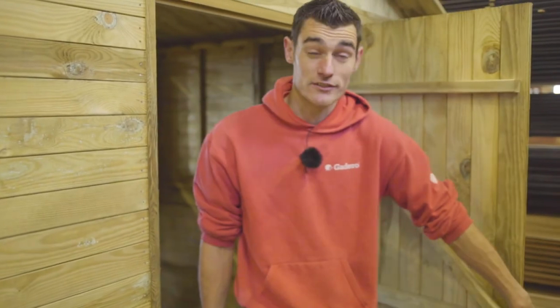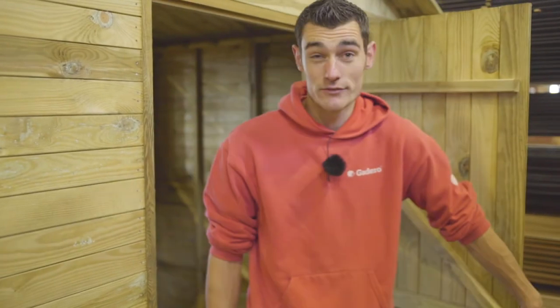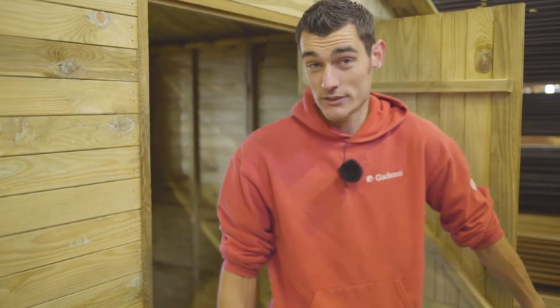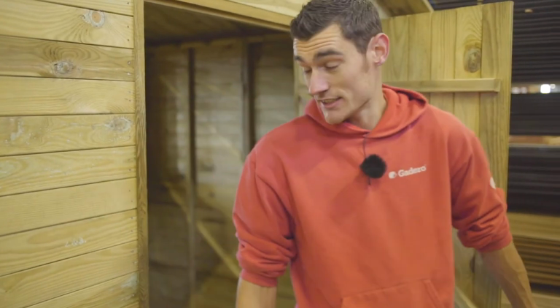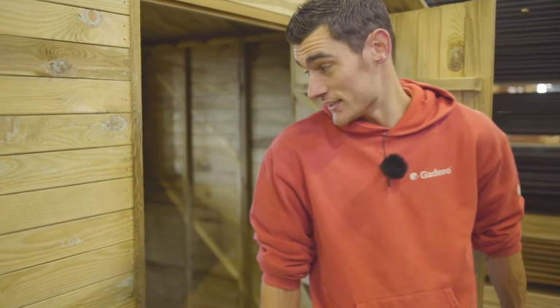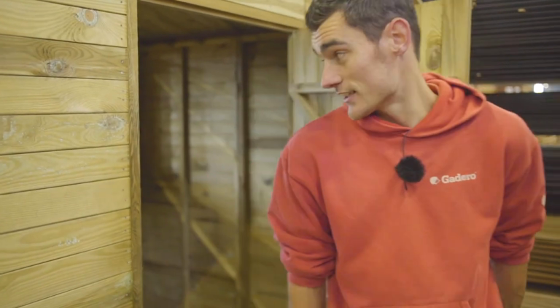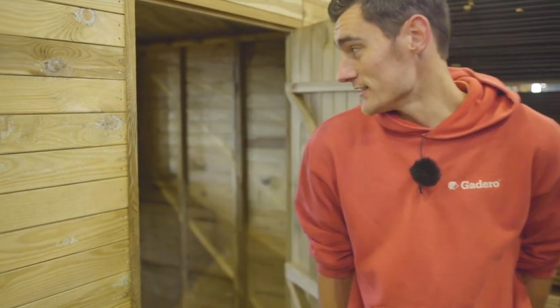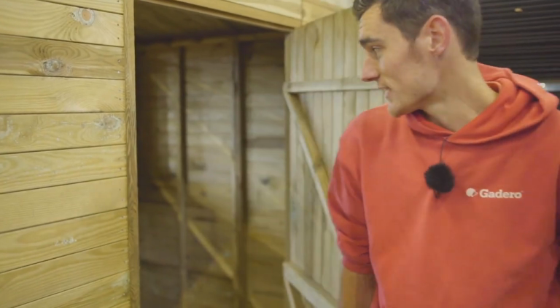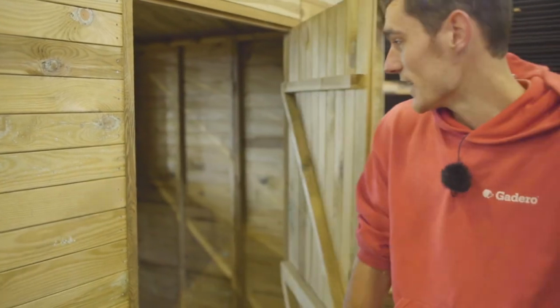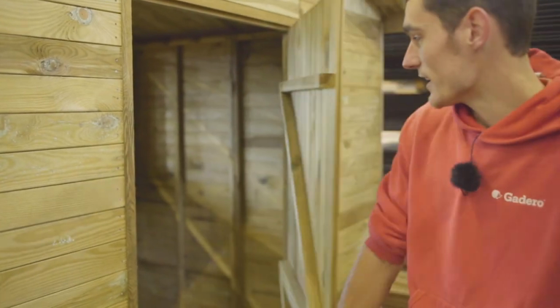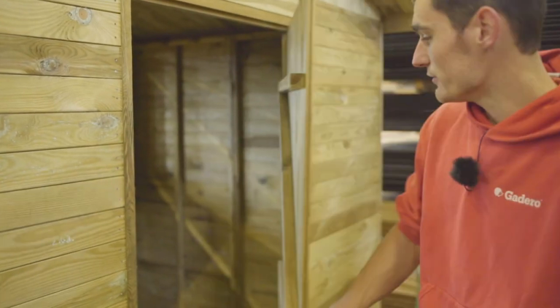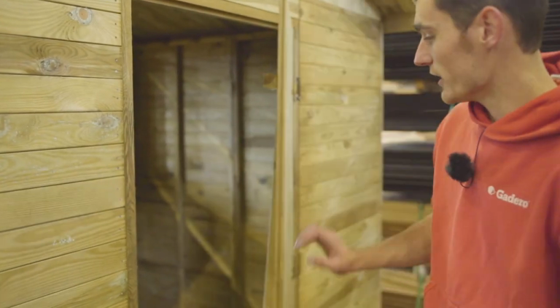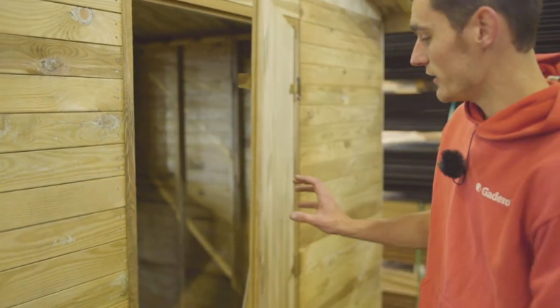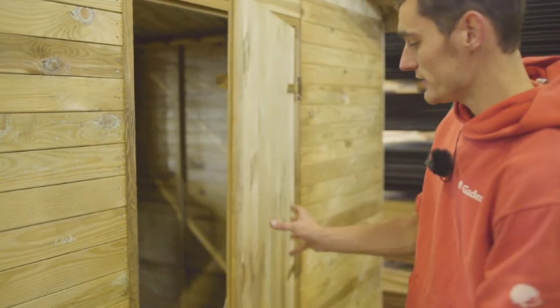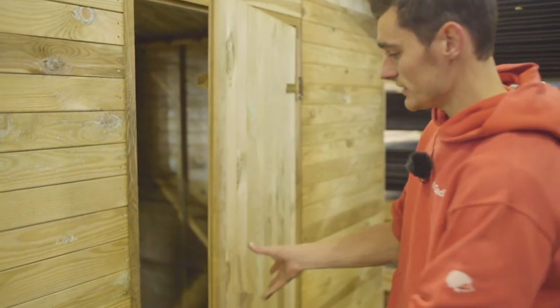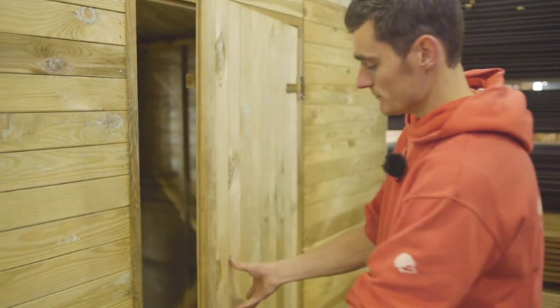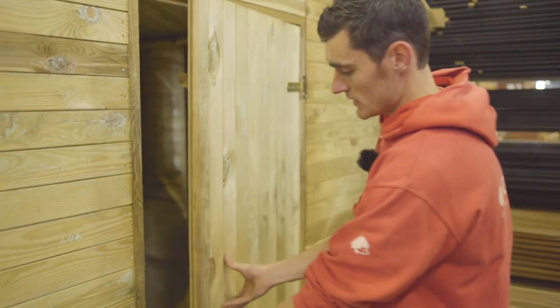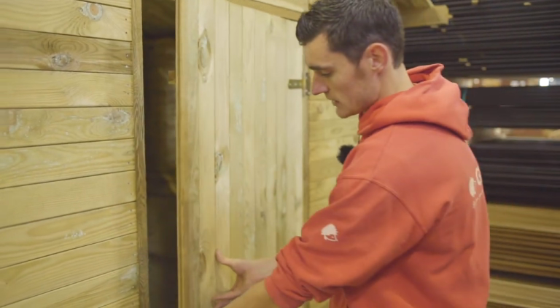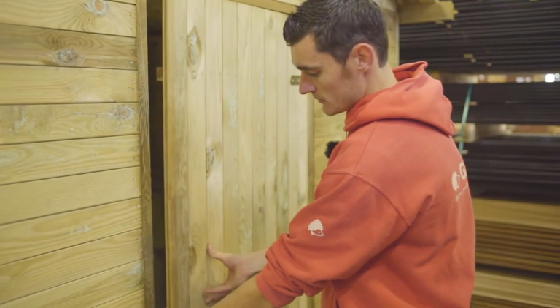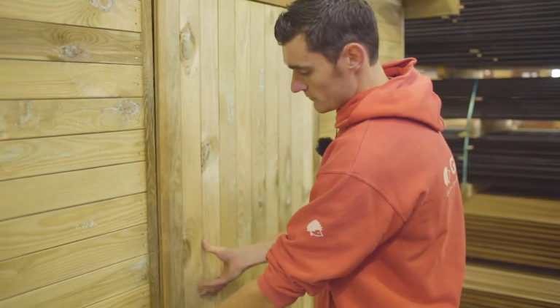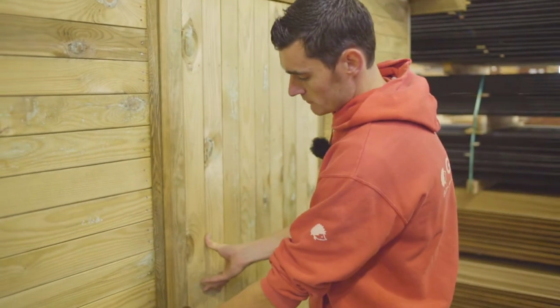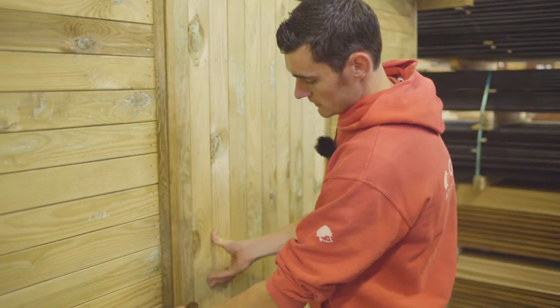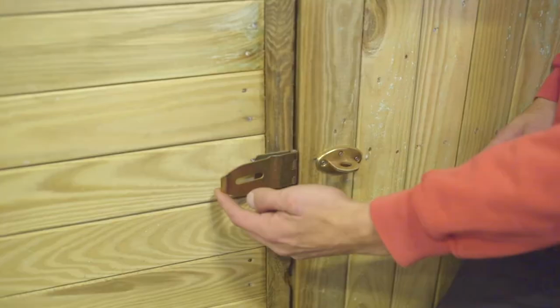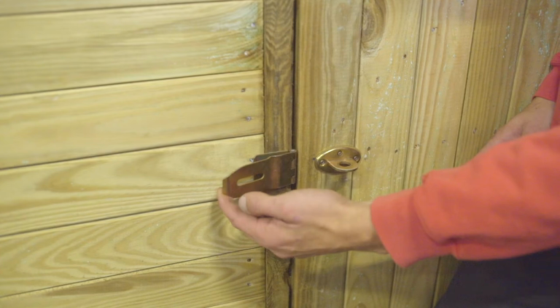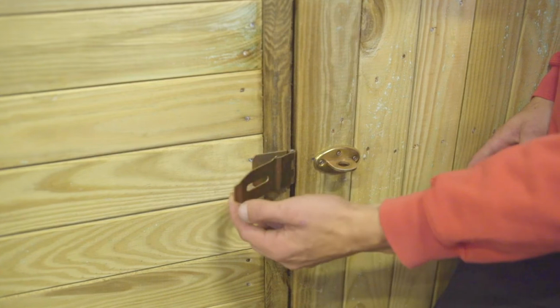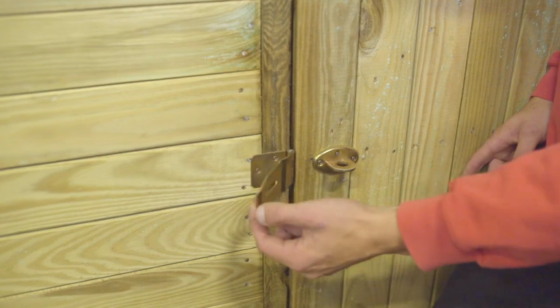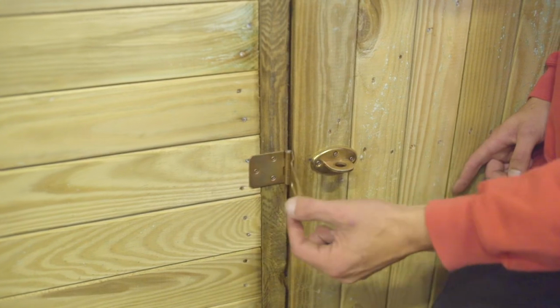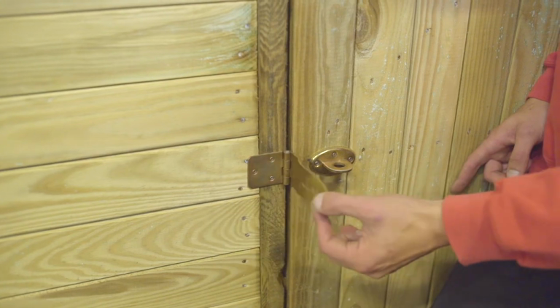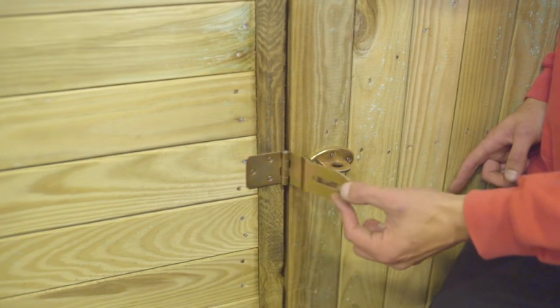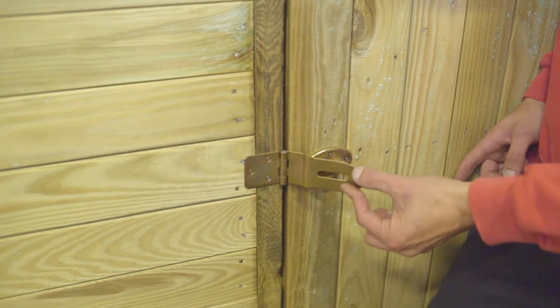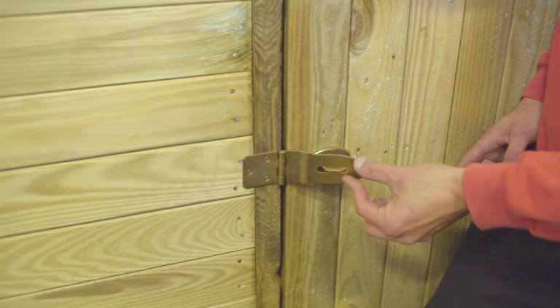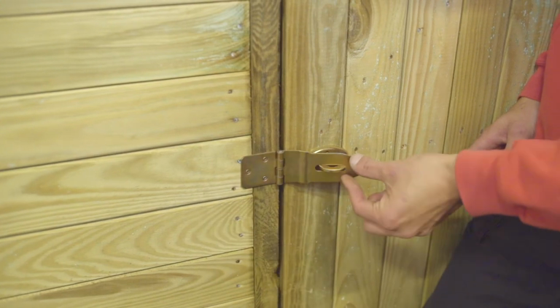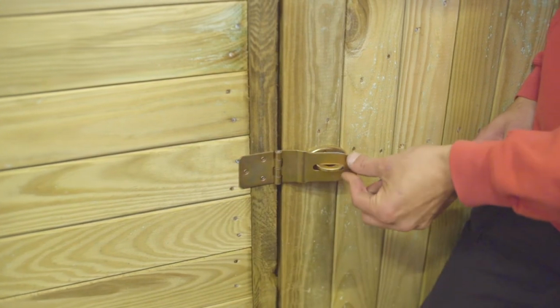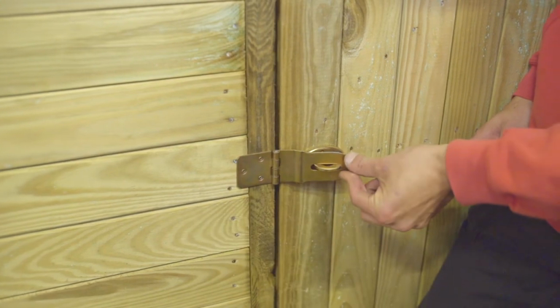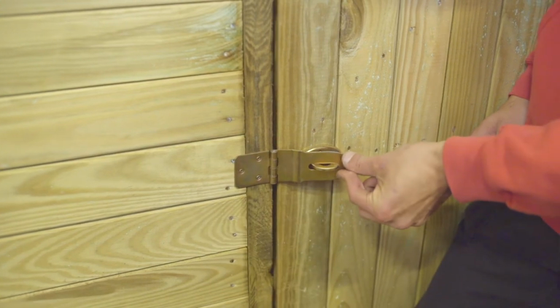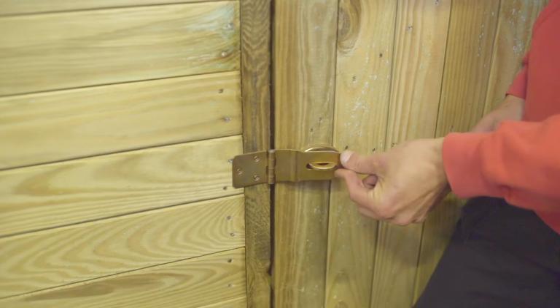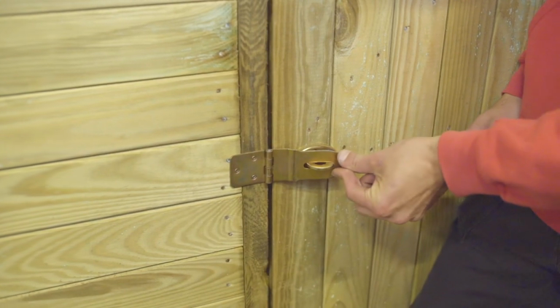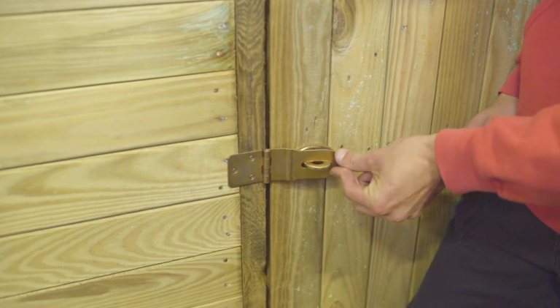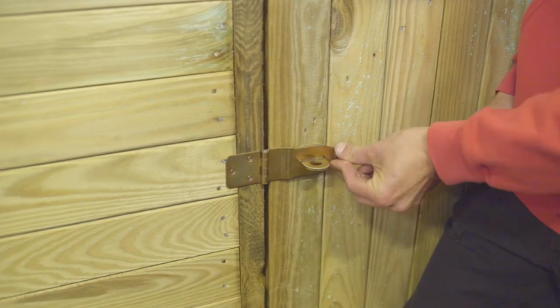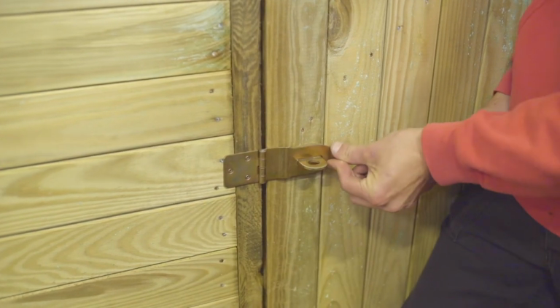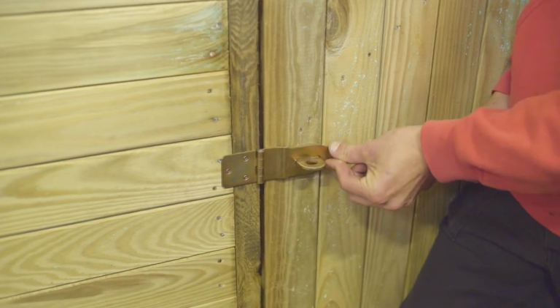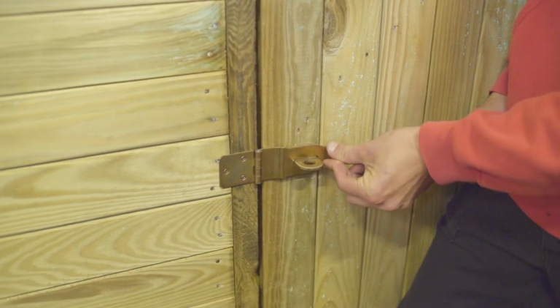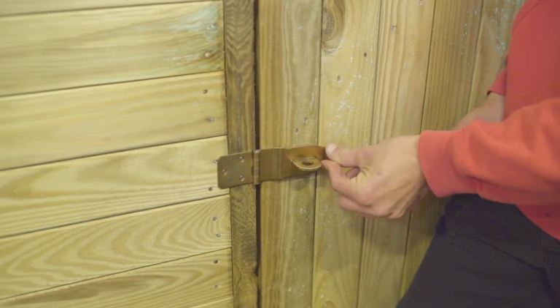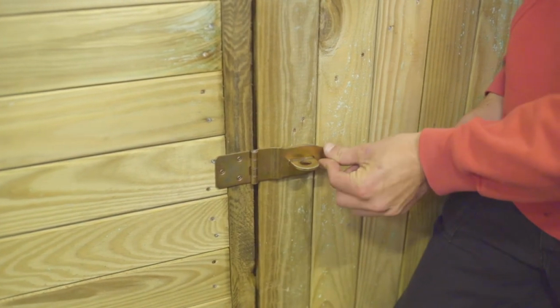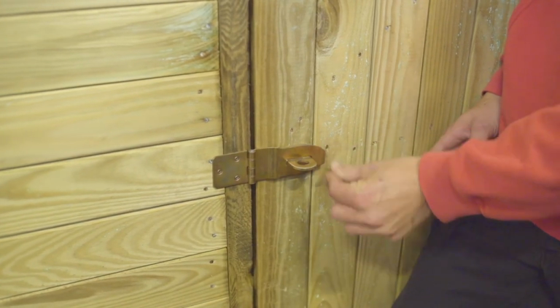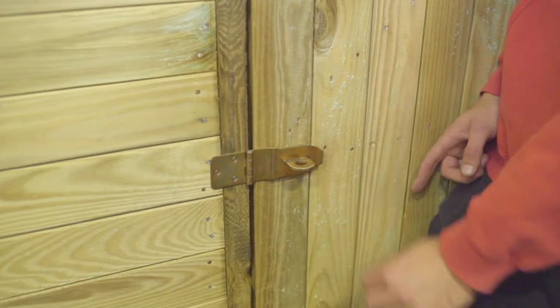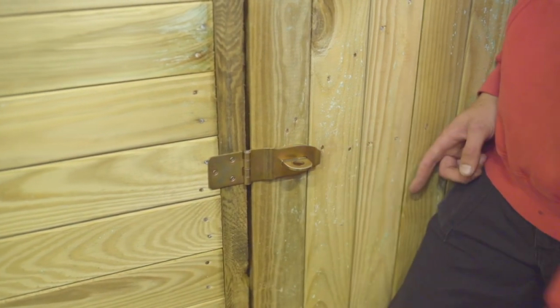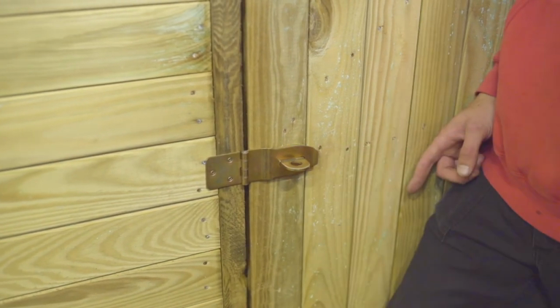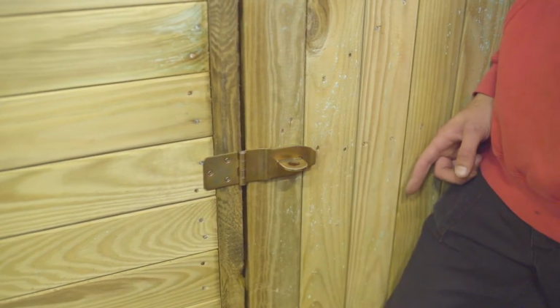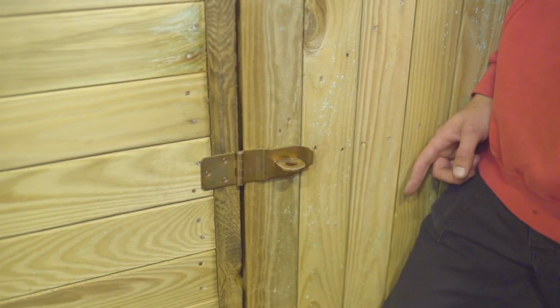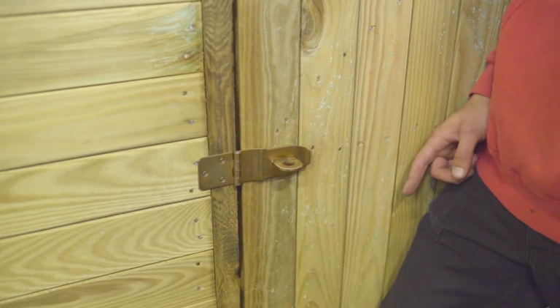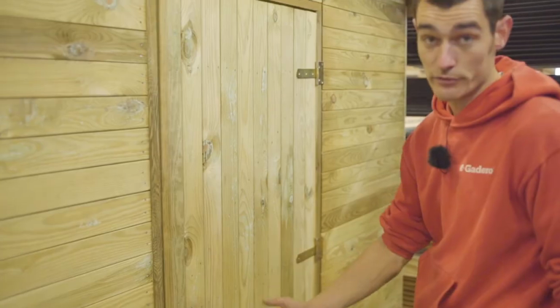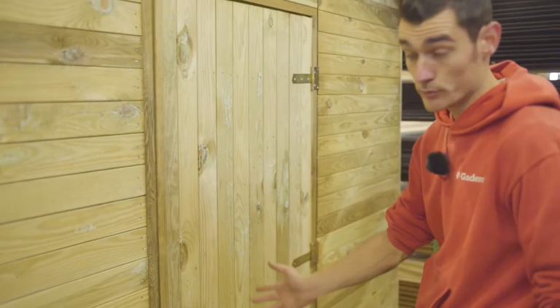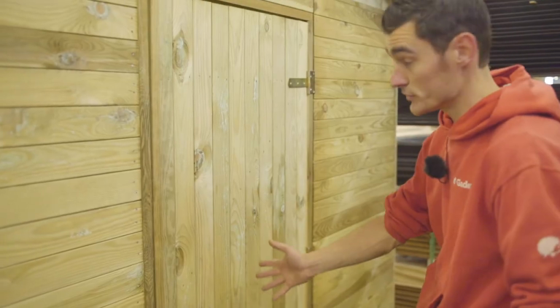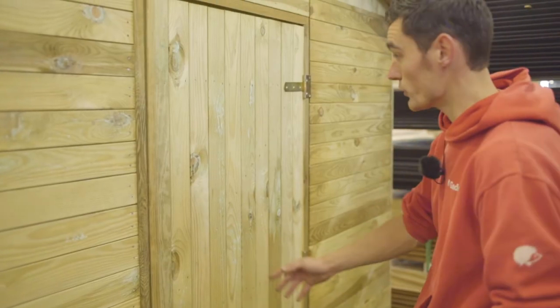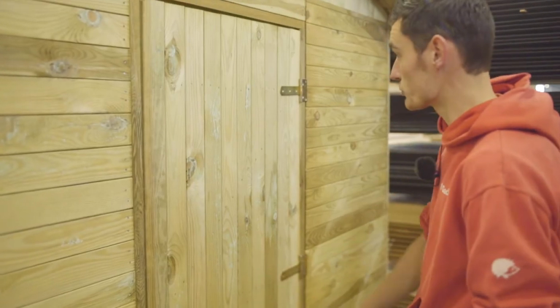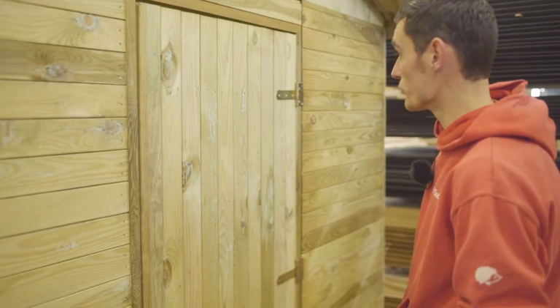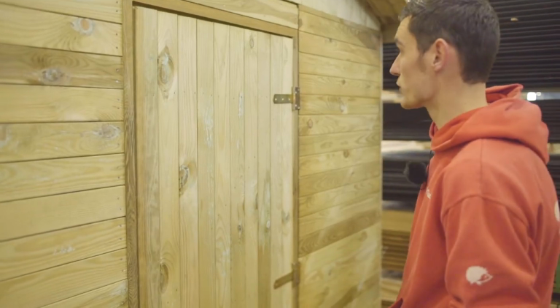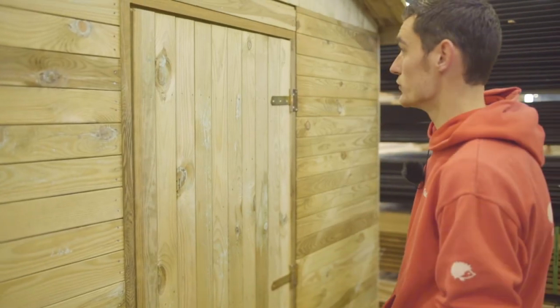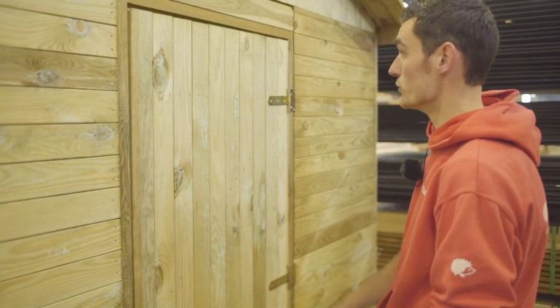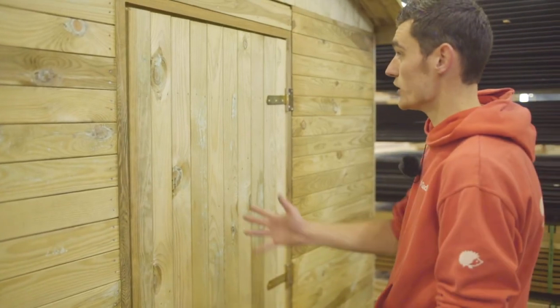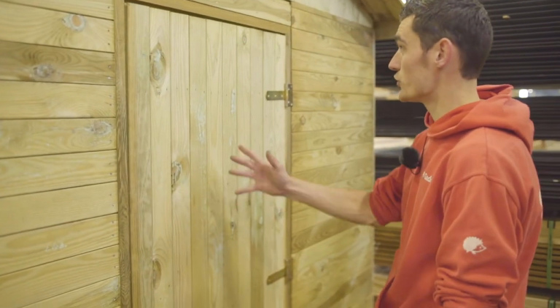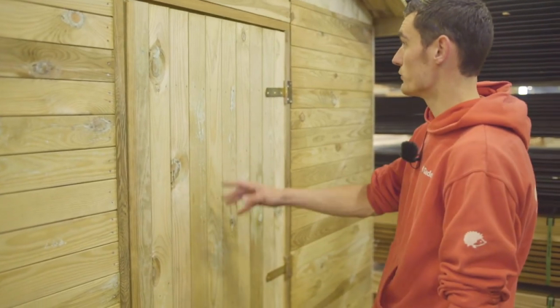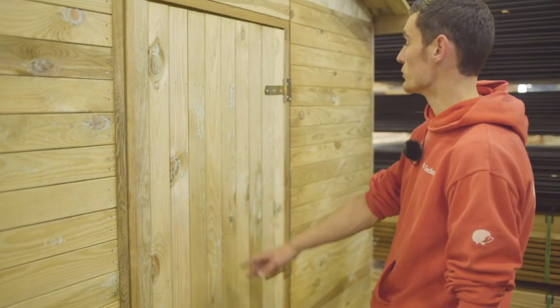The door also comes as a prefab kit, and the latch can be locked using a padlock, for example, to lock your stall at night if you plan to return to it the next morning.